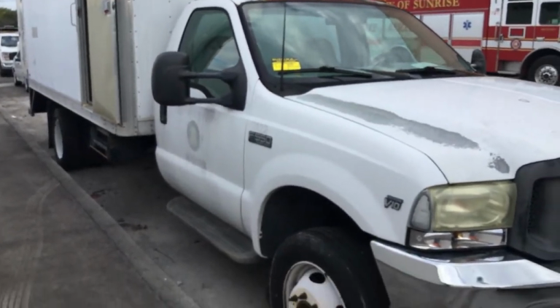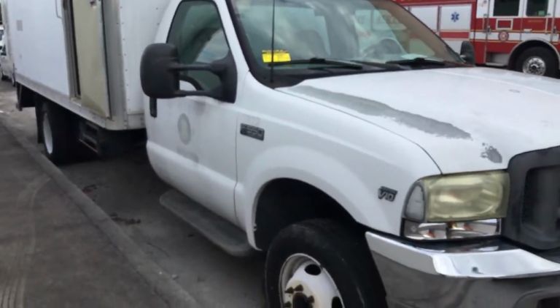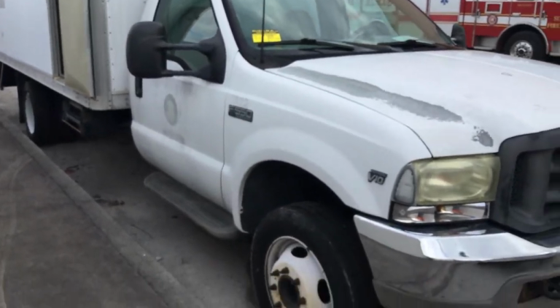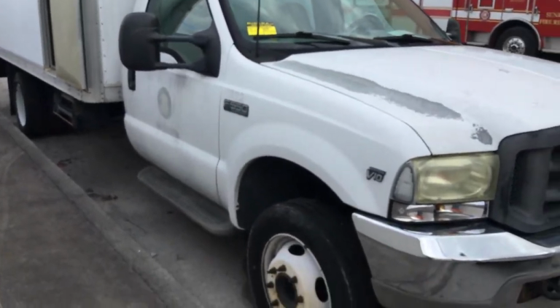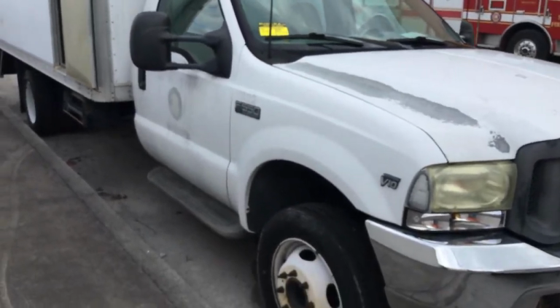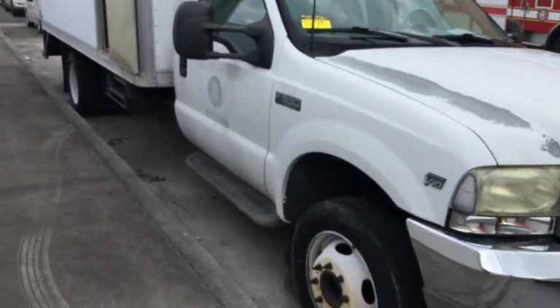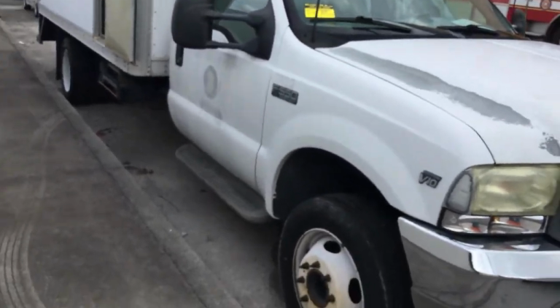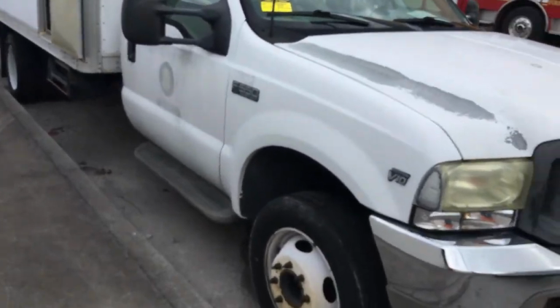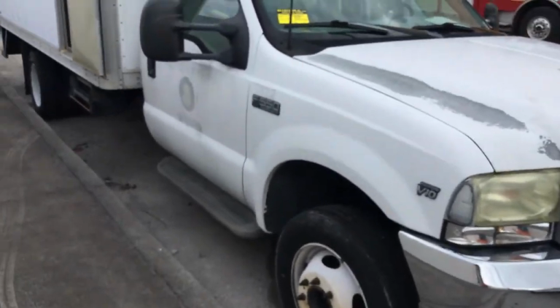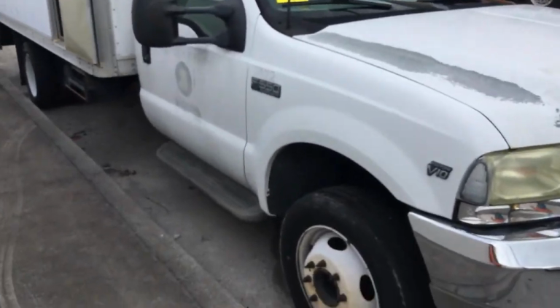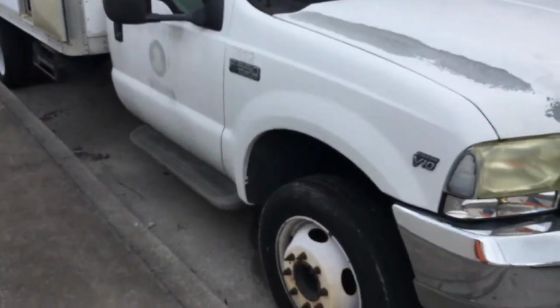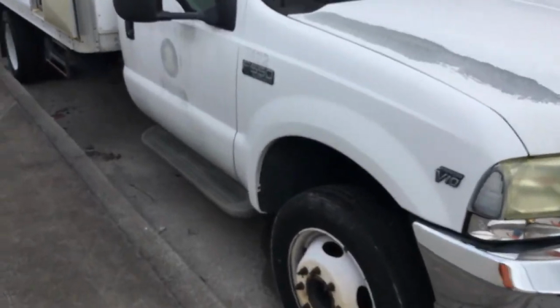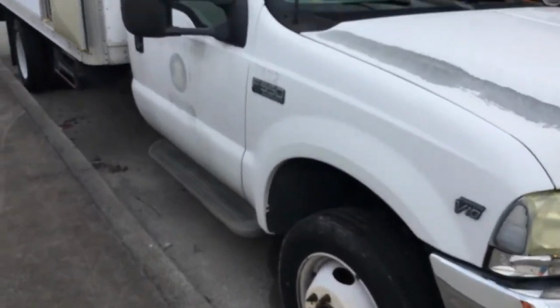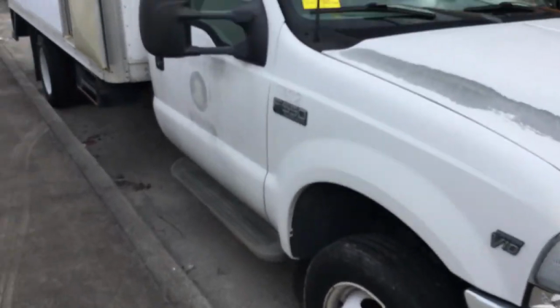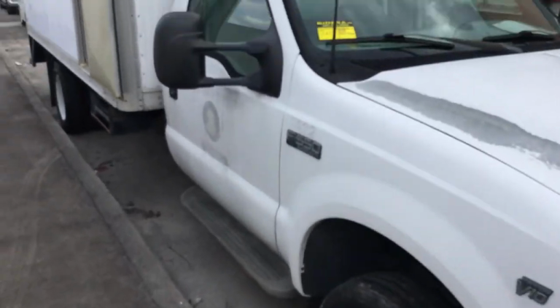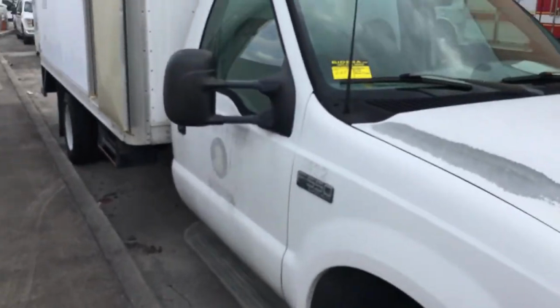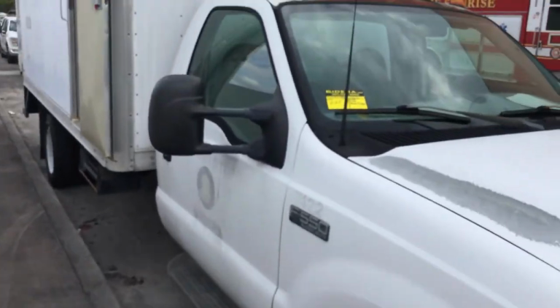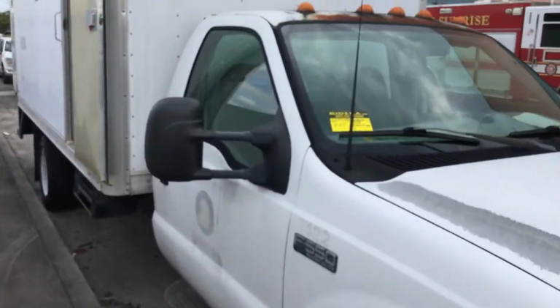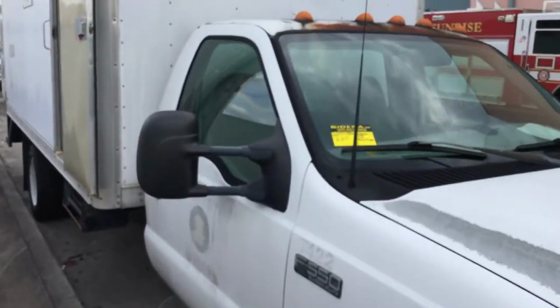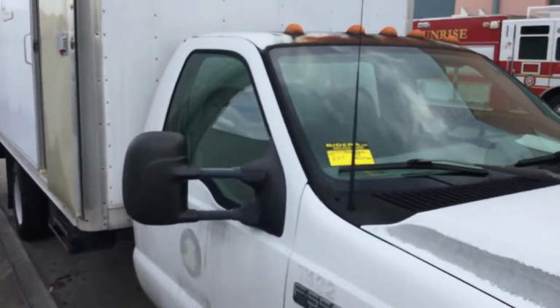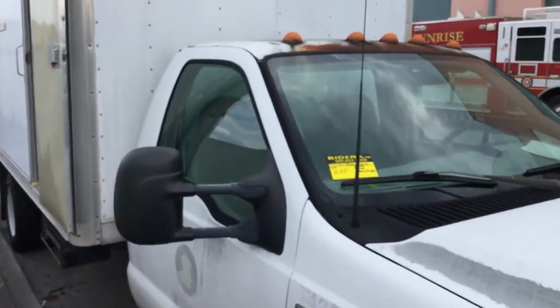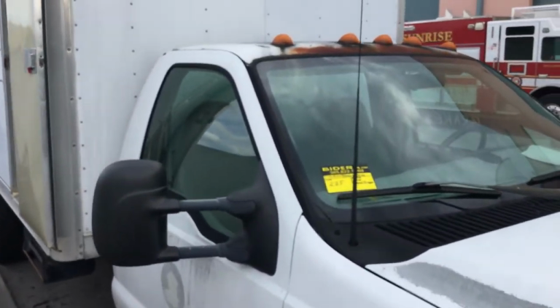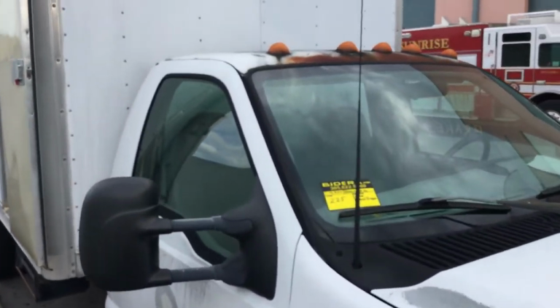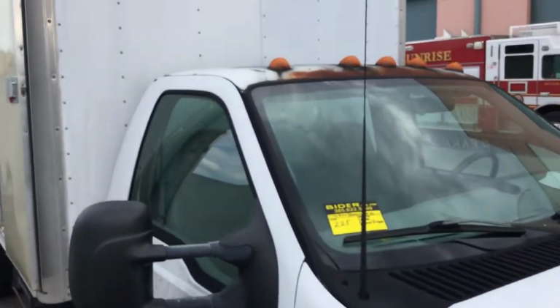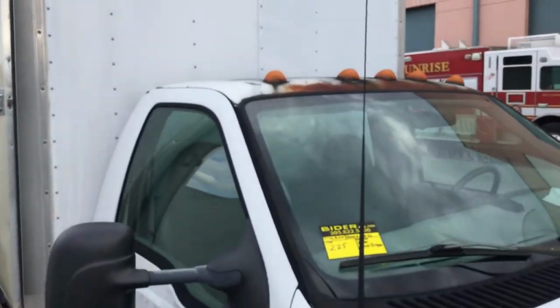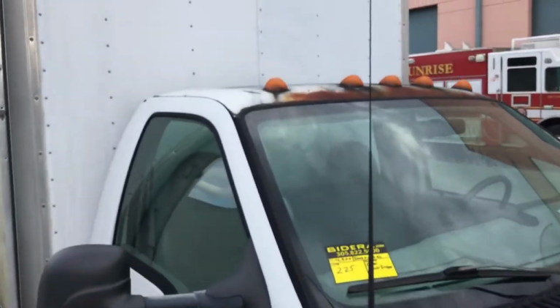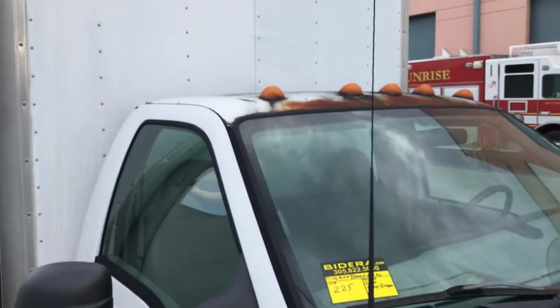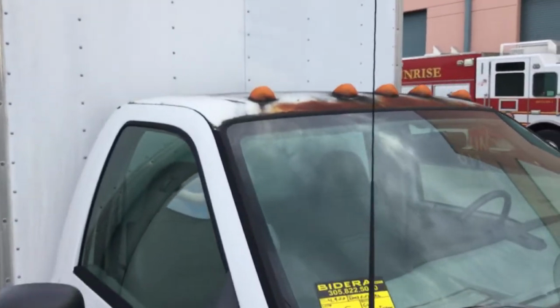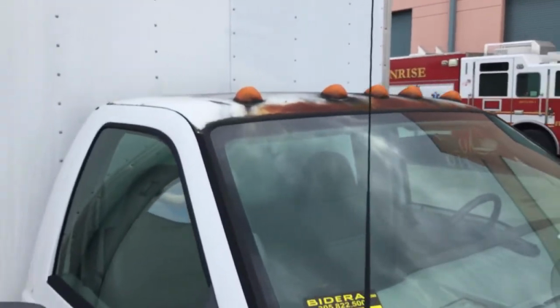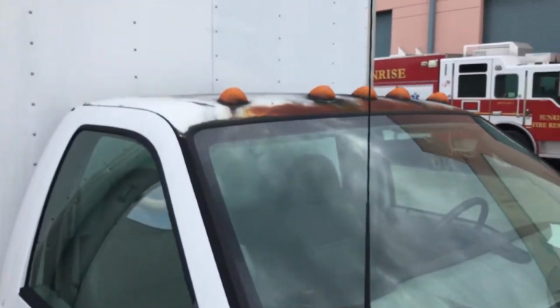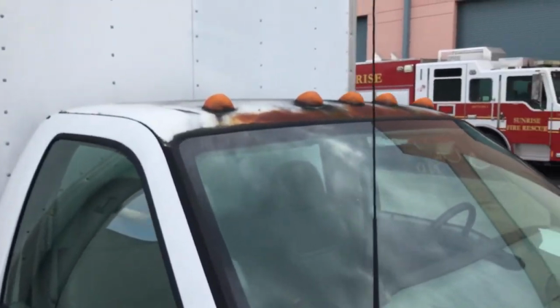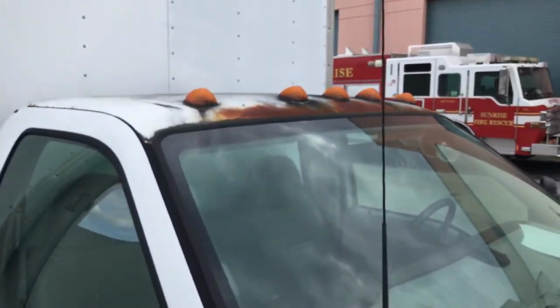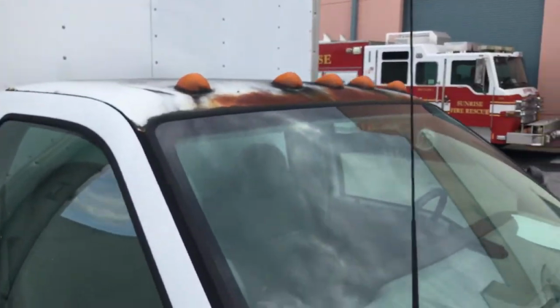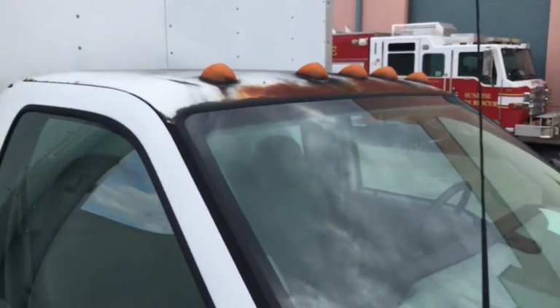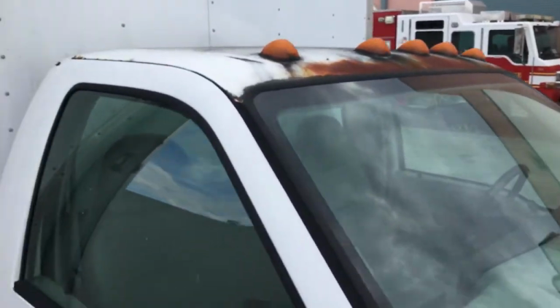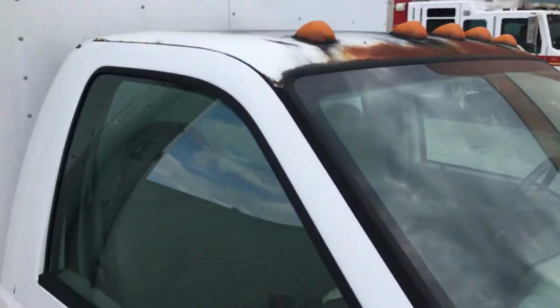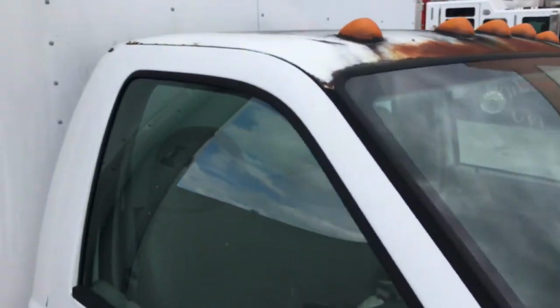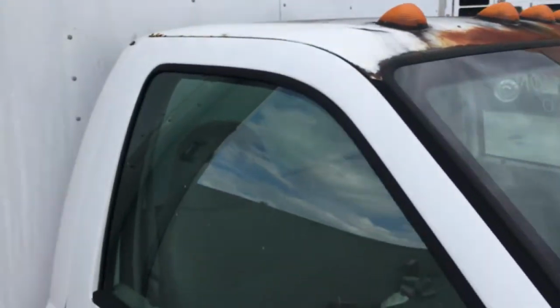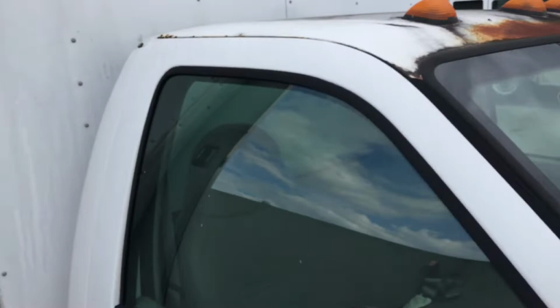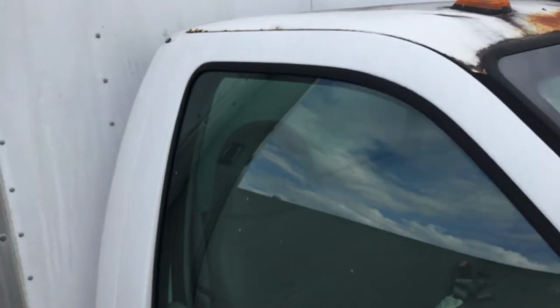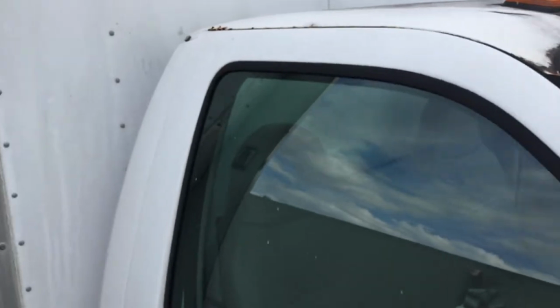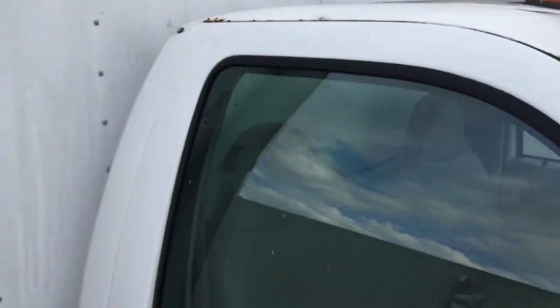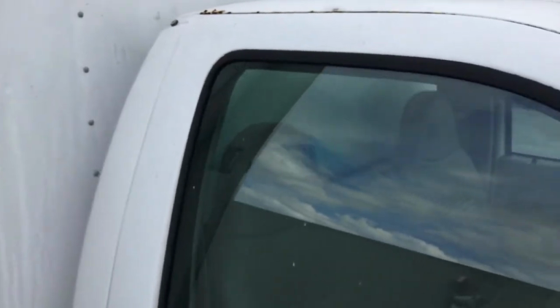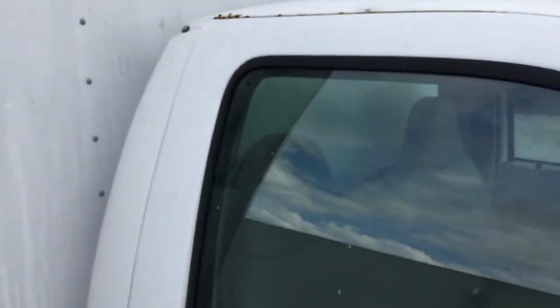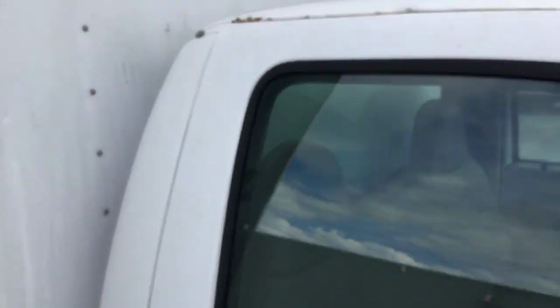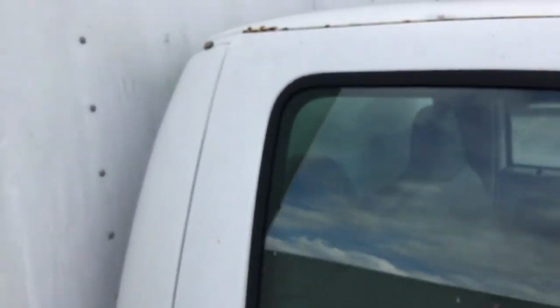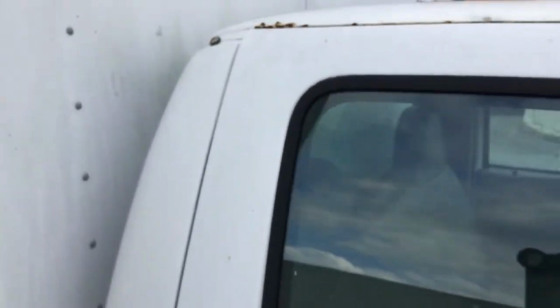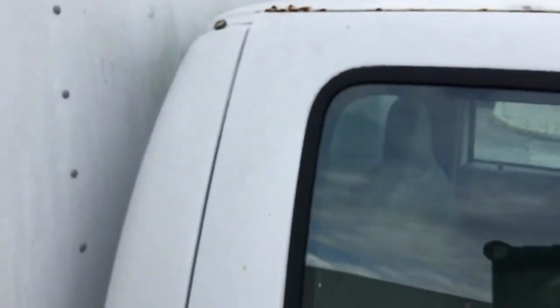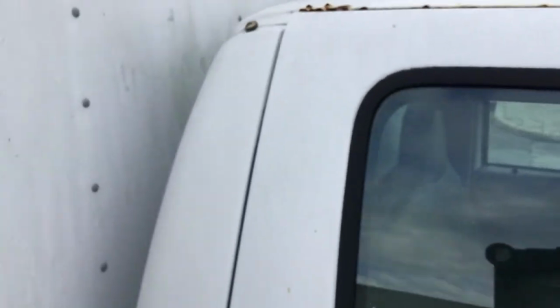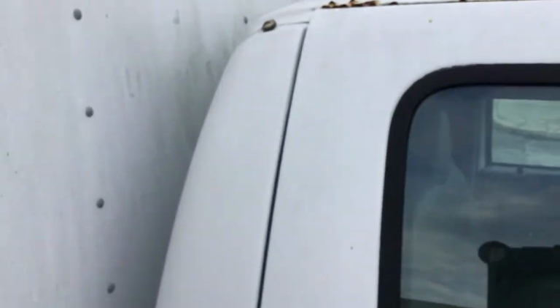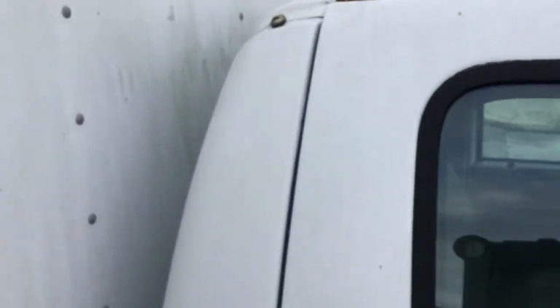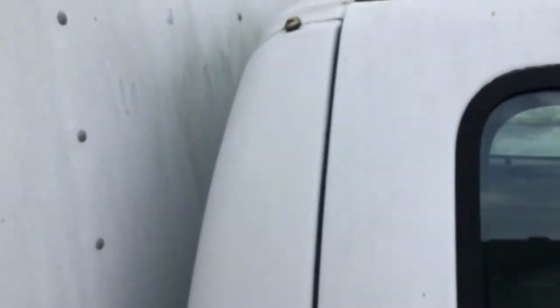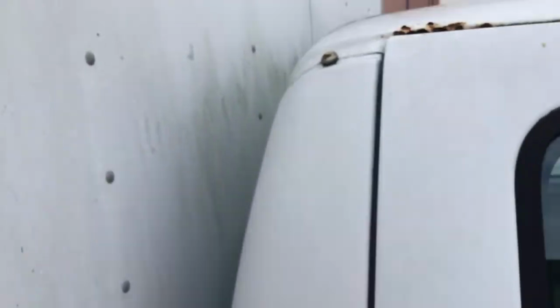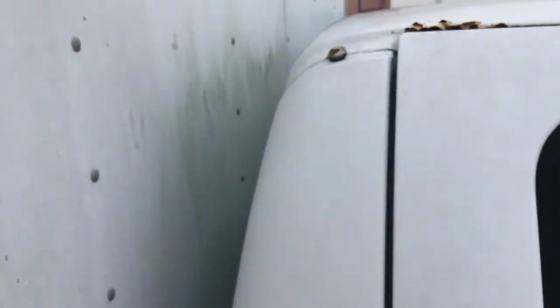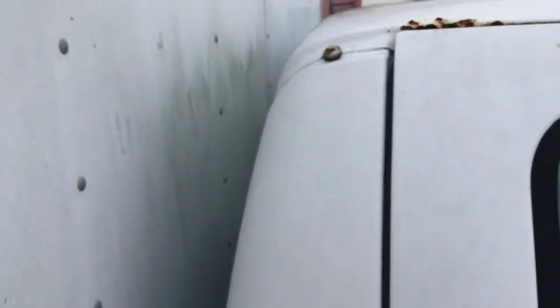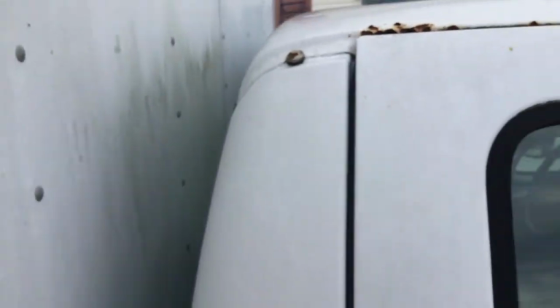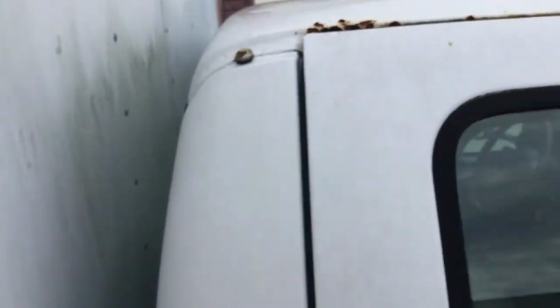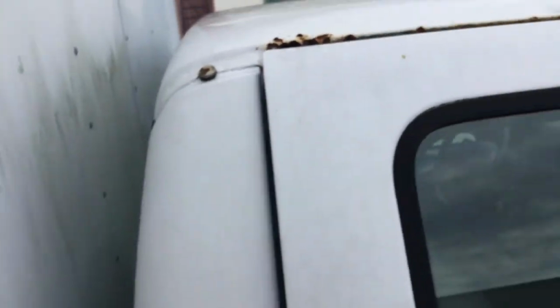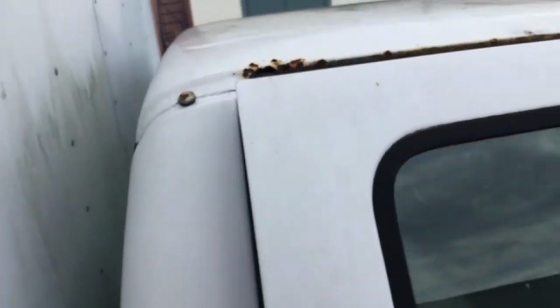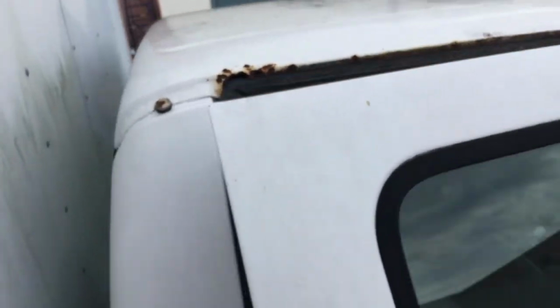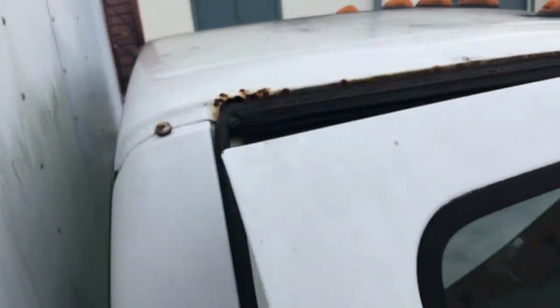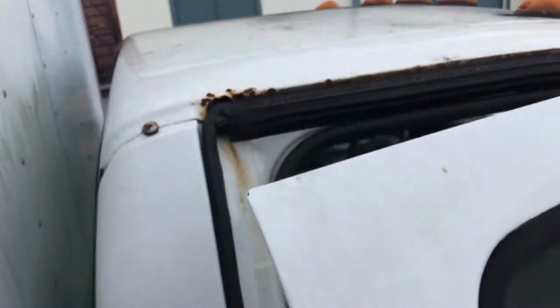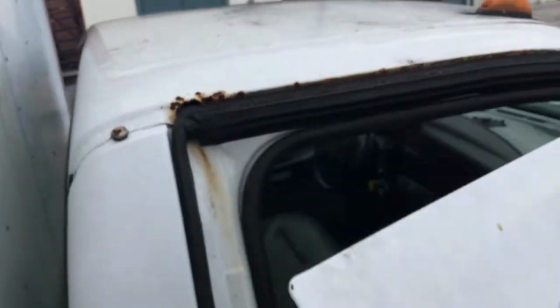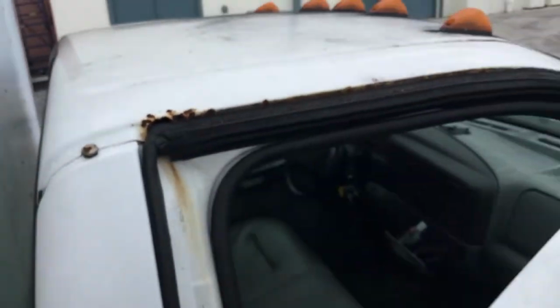The cab shows surface rust on the roof, and around the passenger door it's got a couple of rust spots.